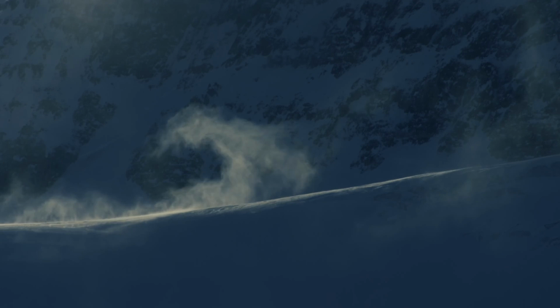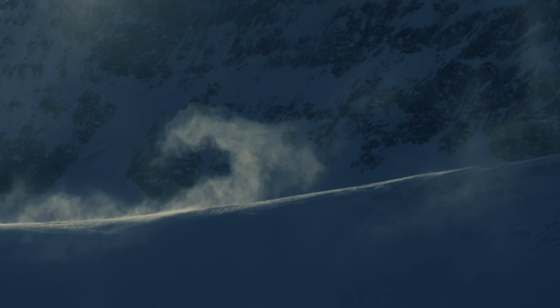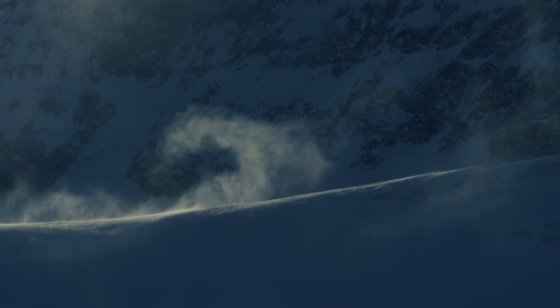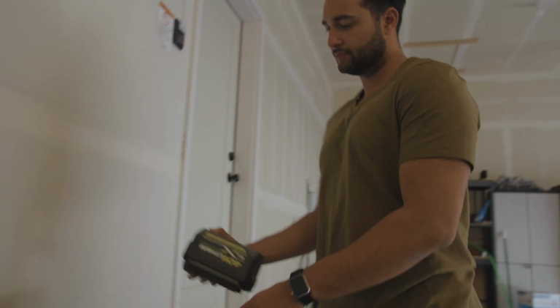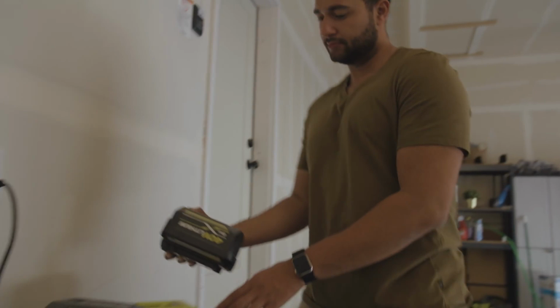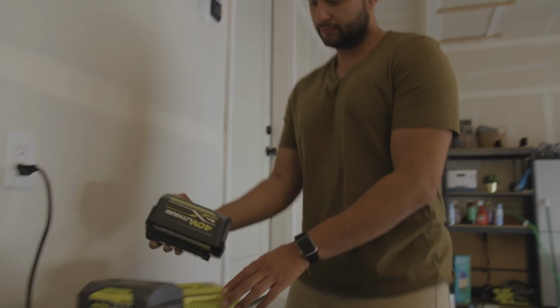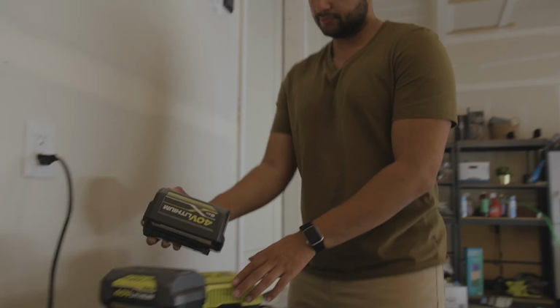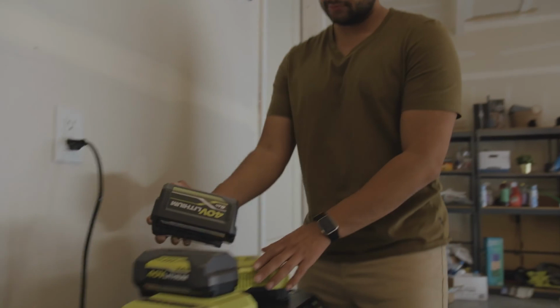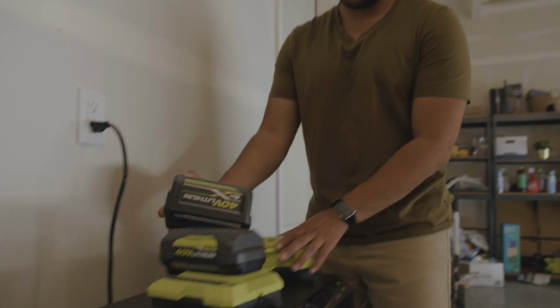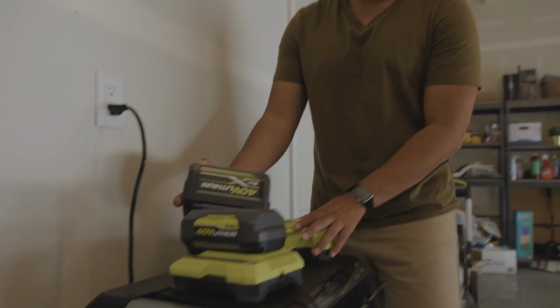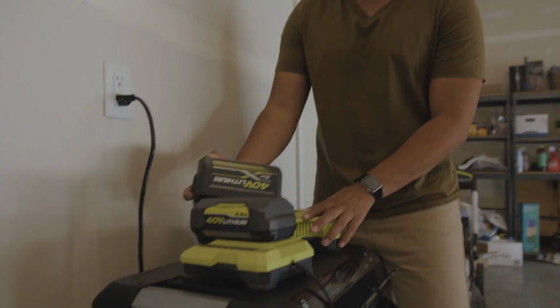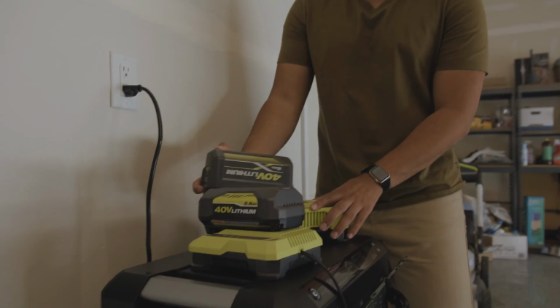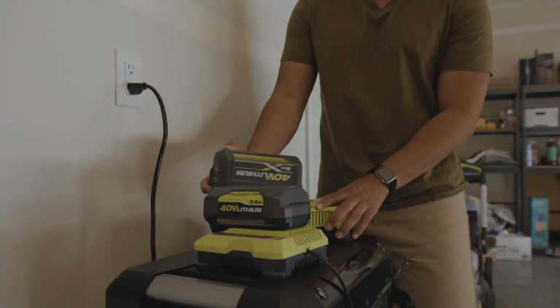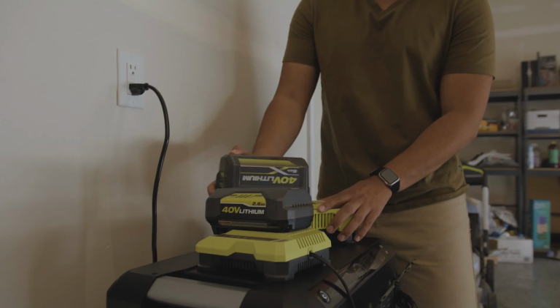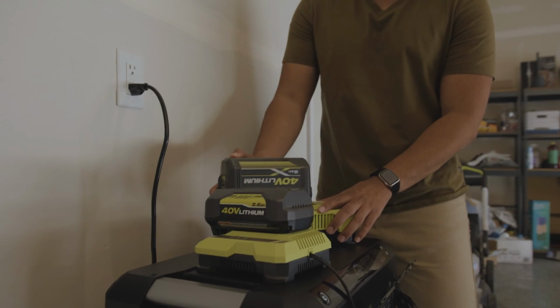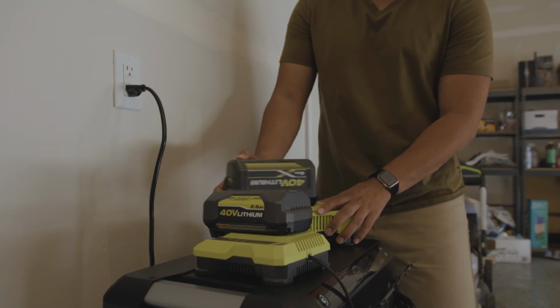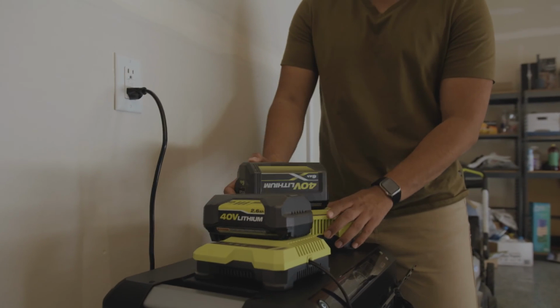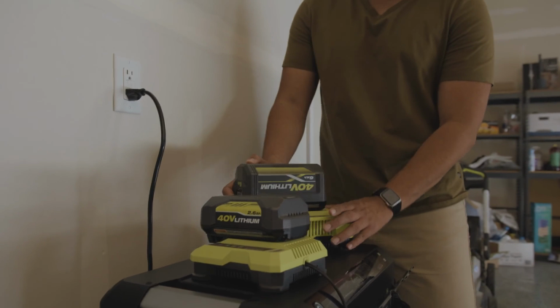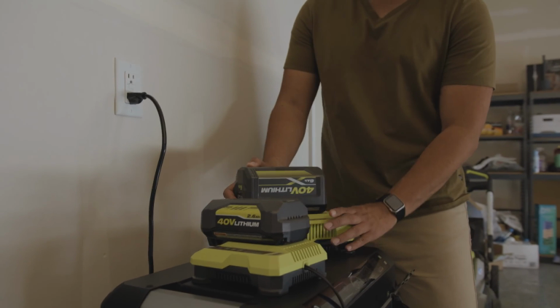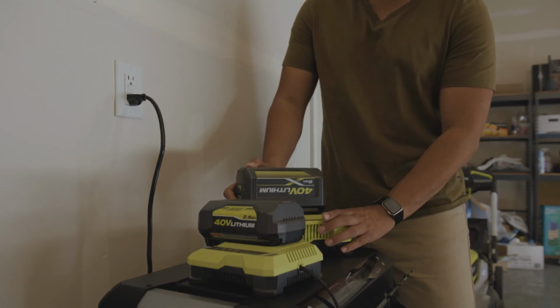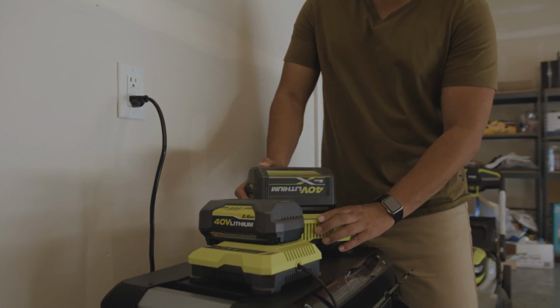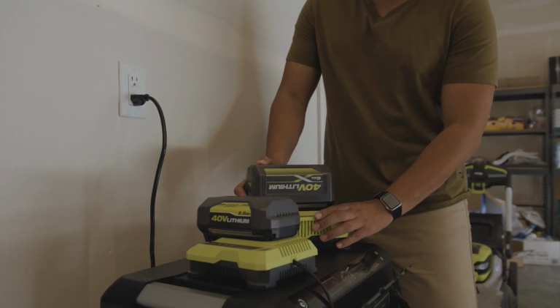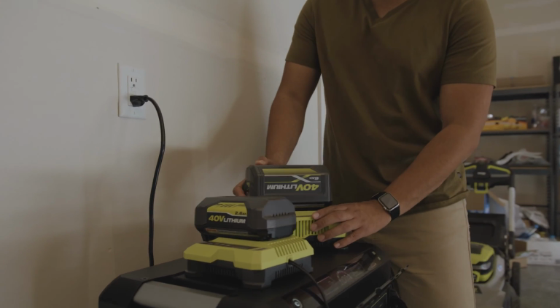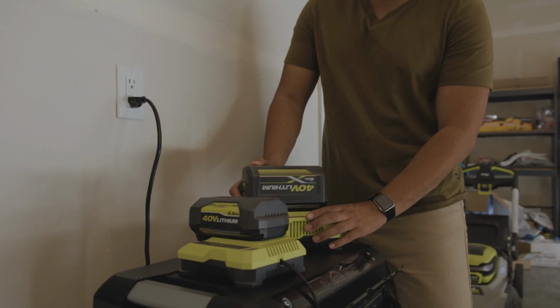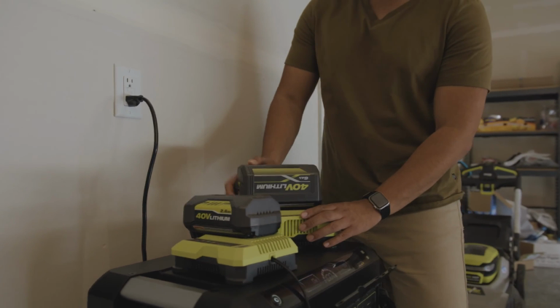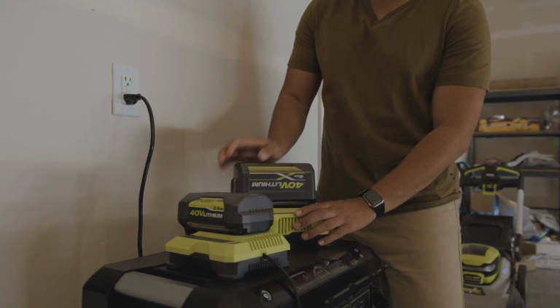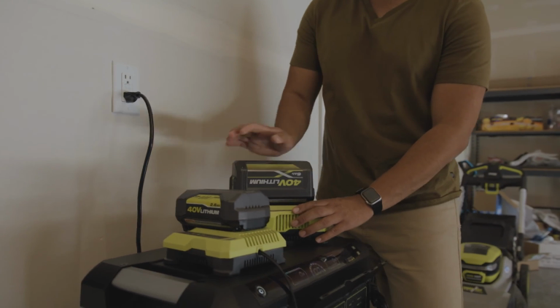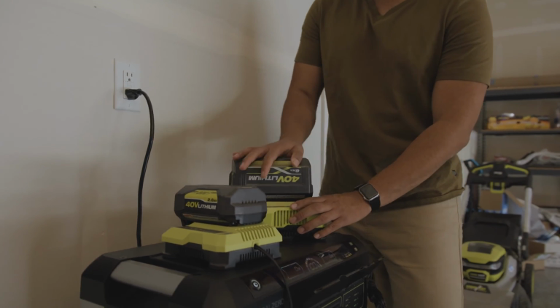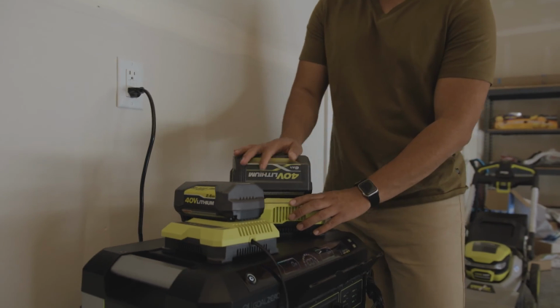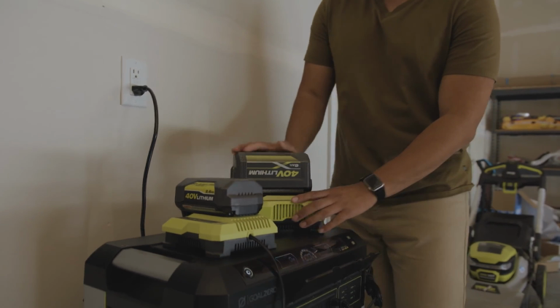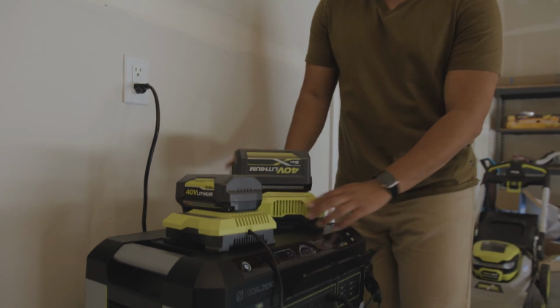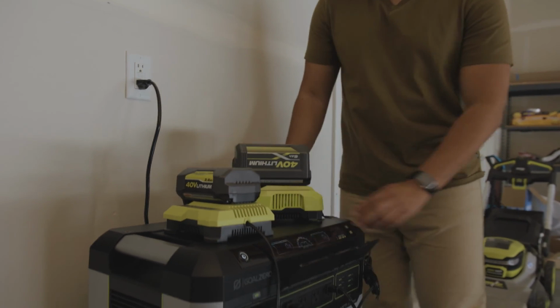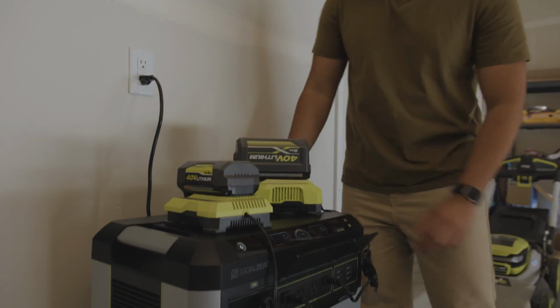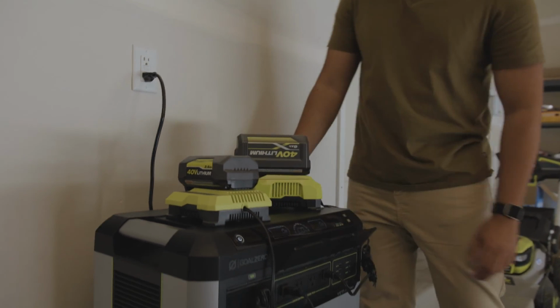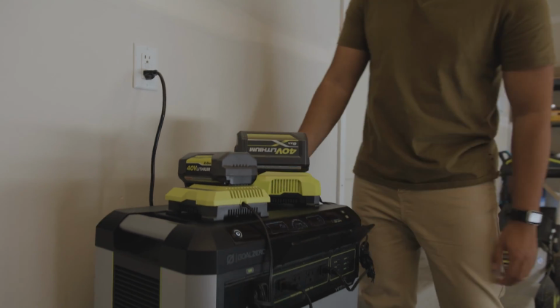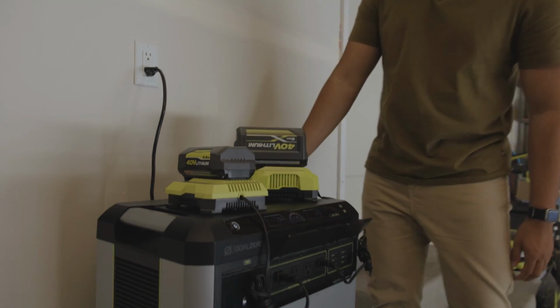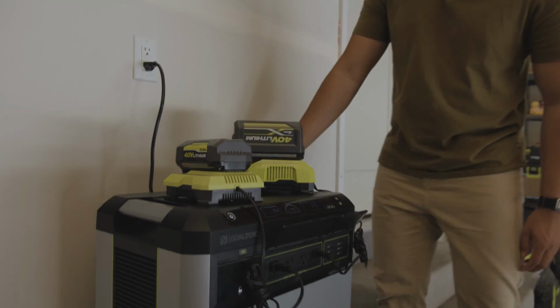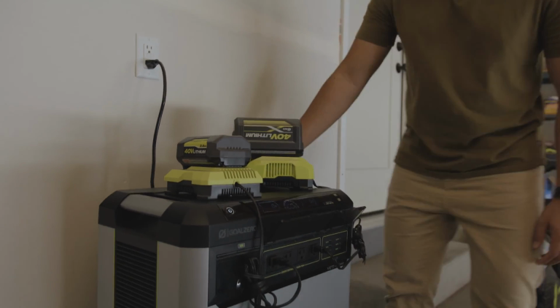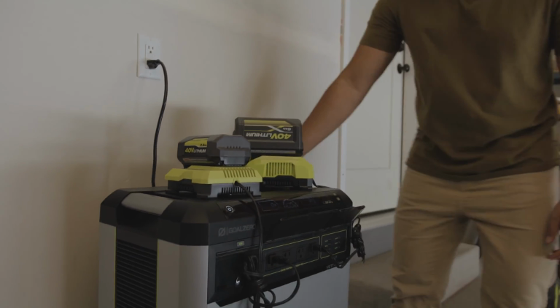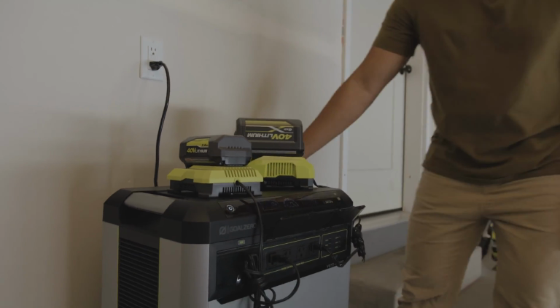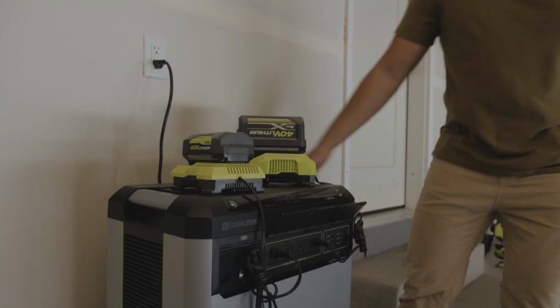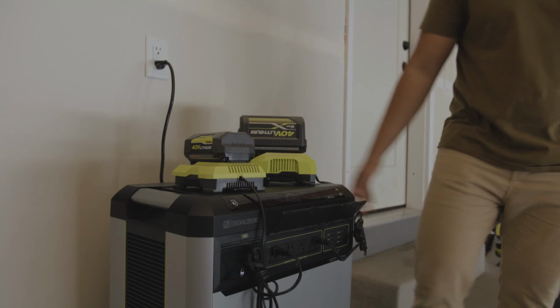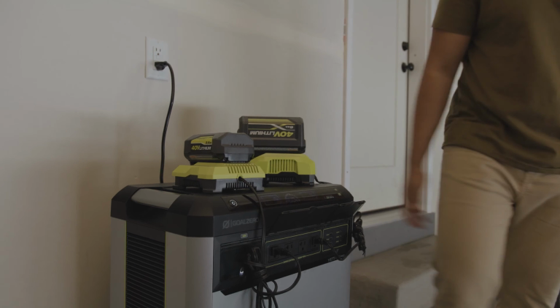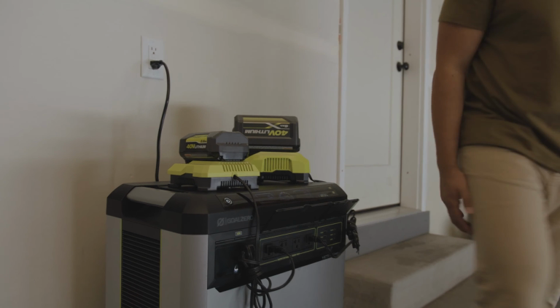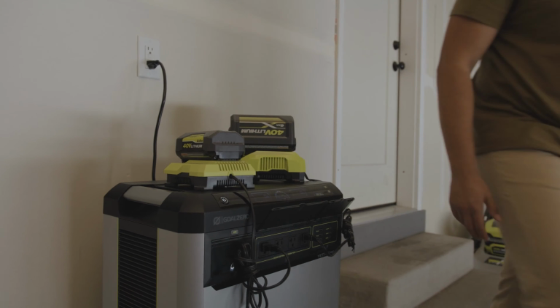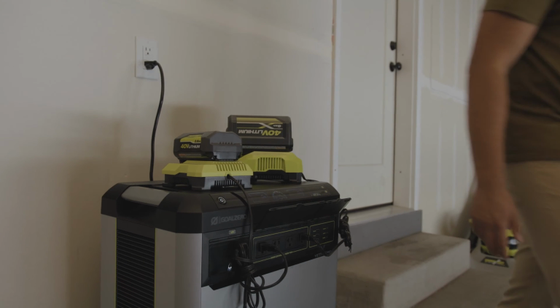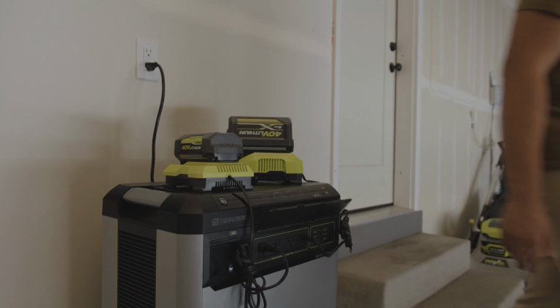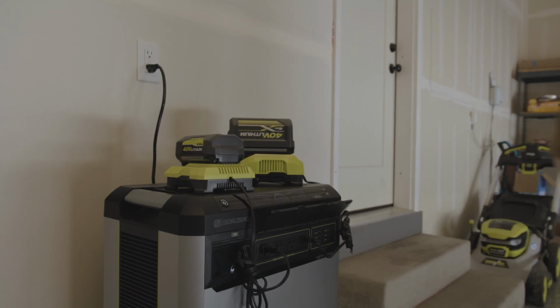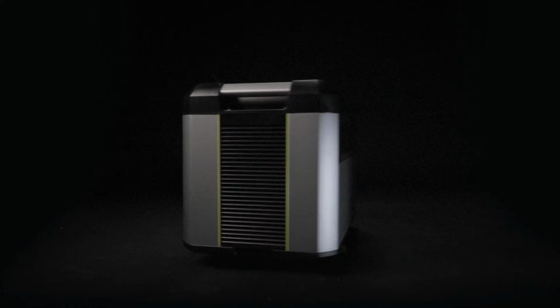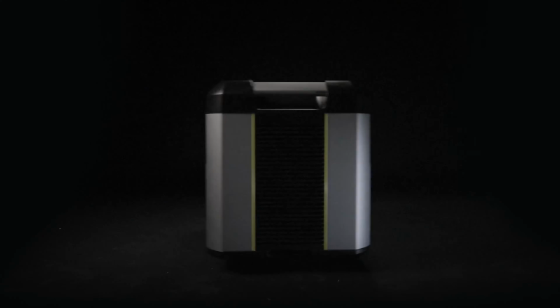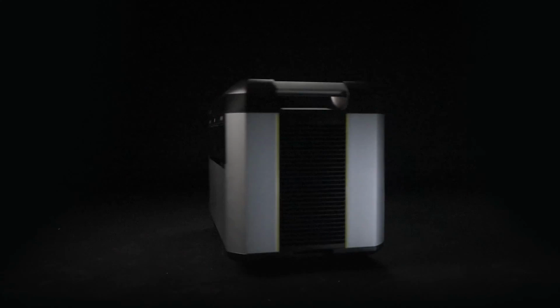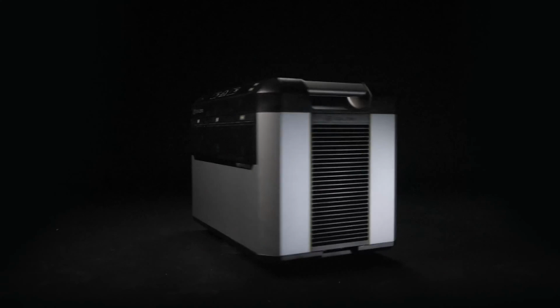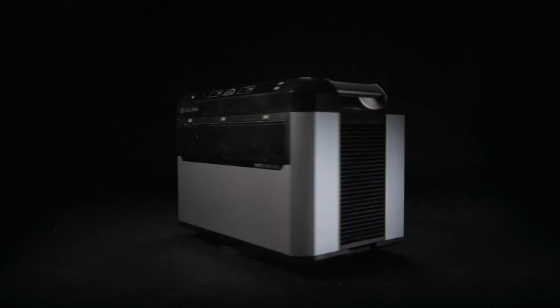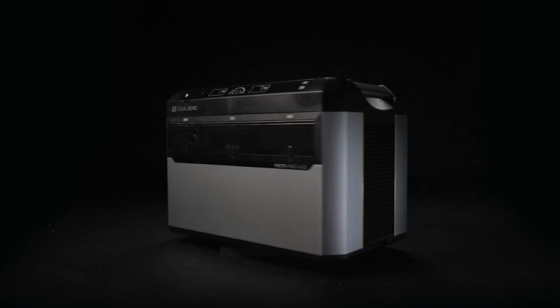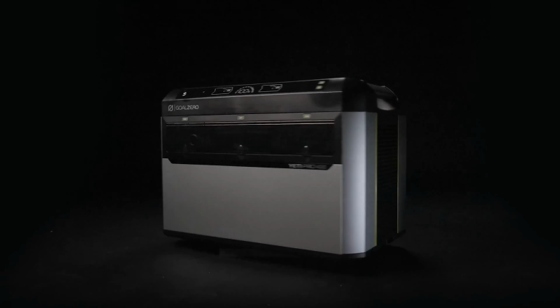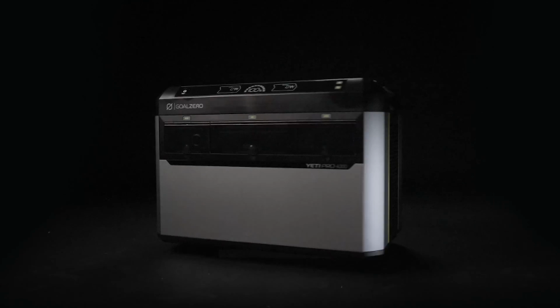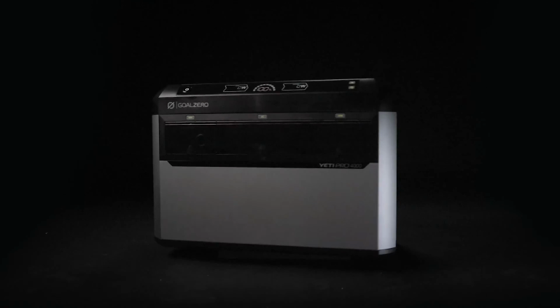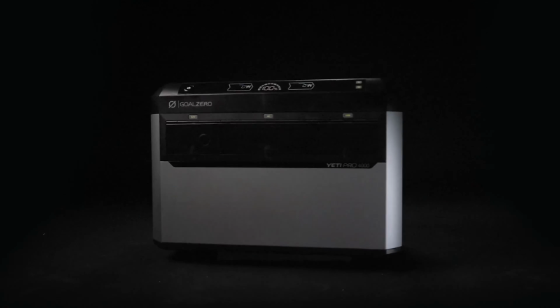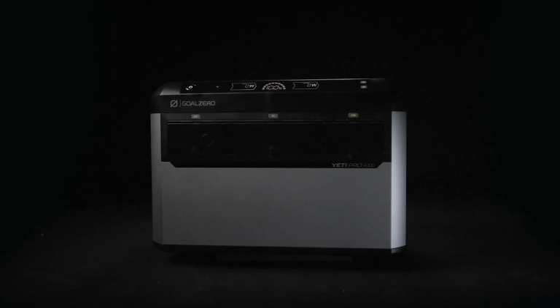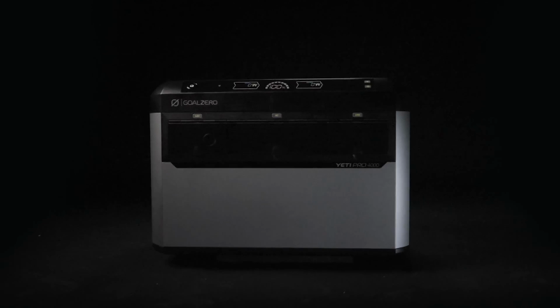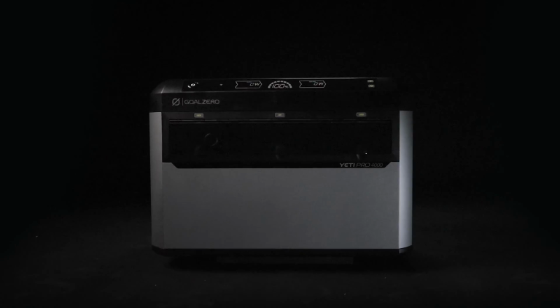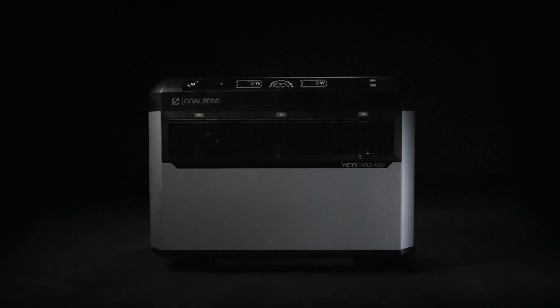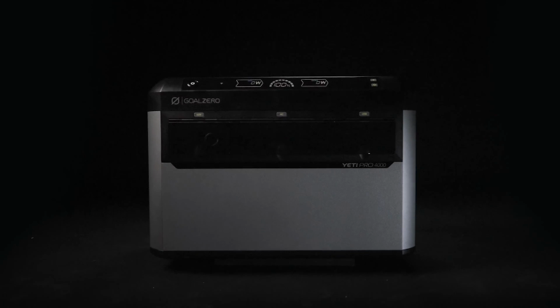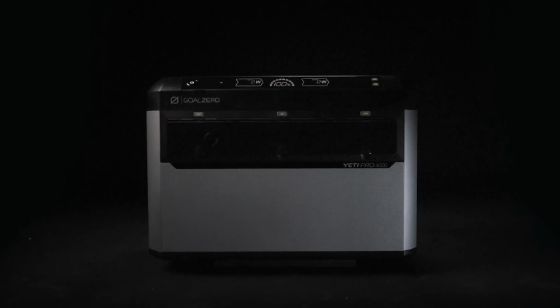The Yeti Pro also has a precise safety system built in with over 100 safety checkpoints per second. The list goes on.